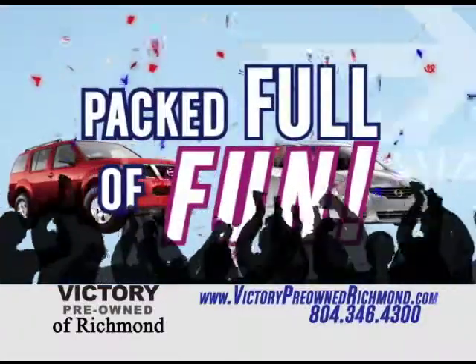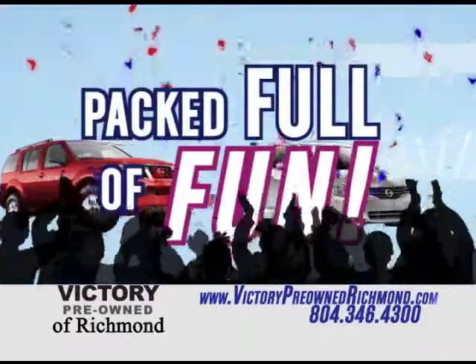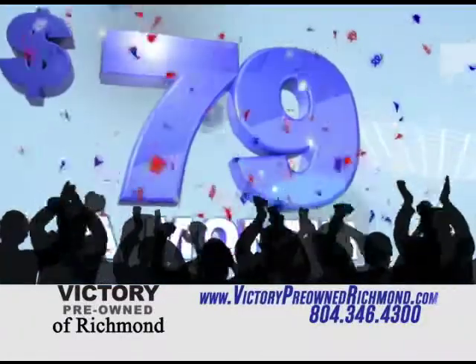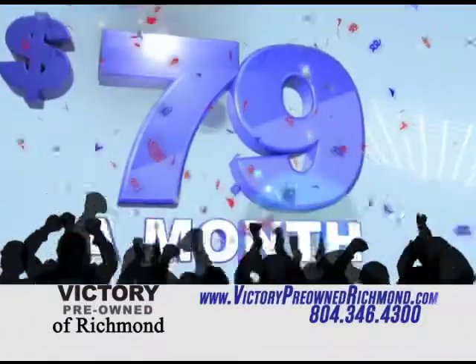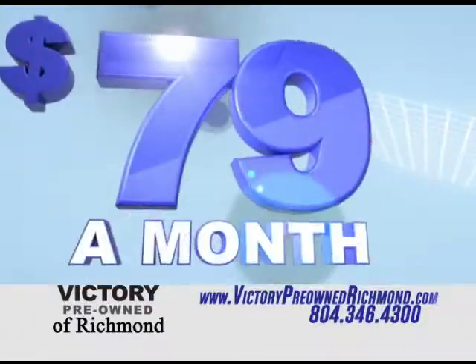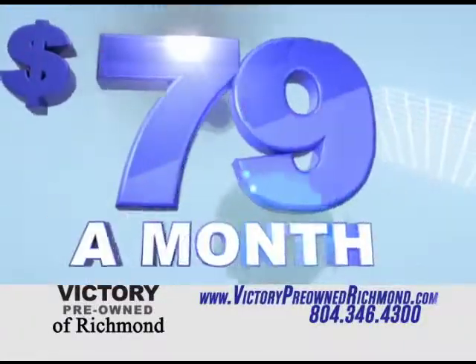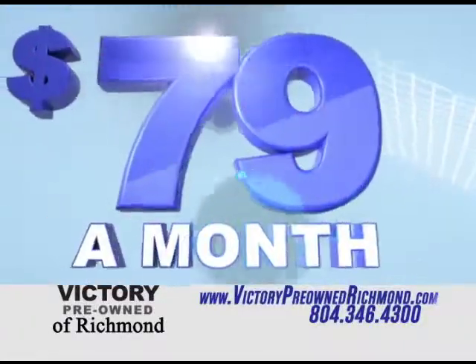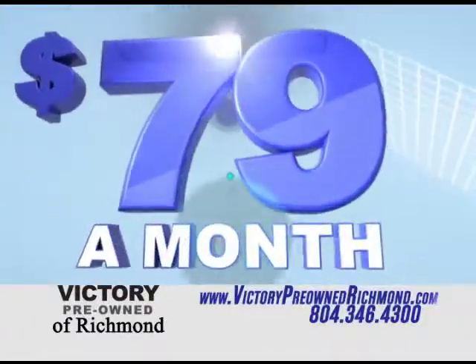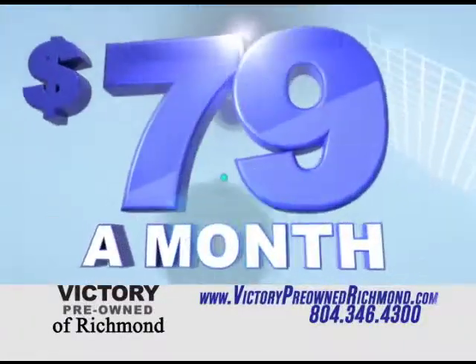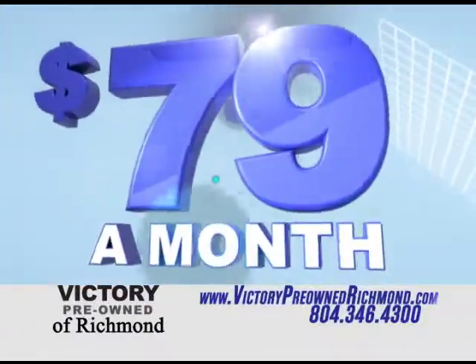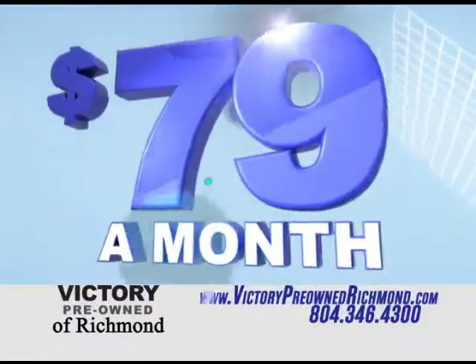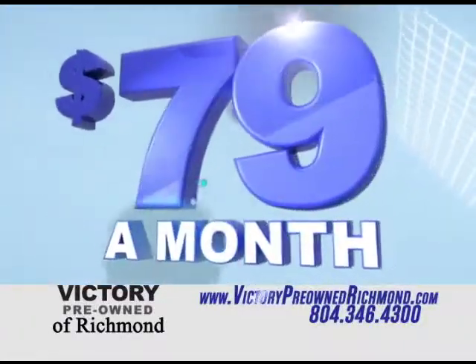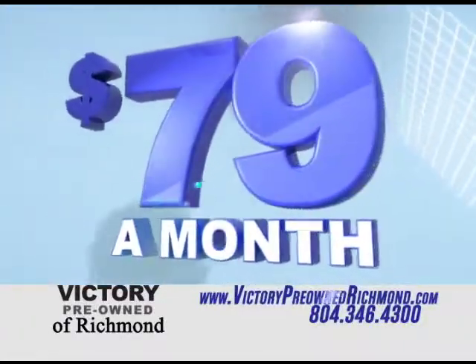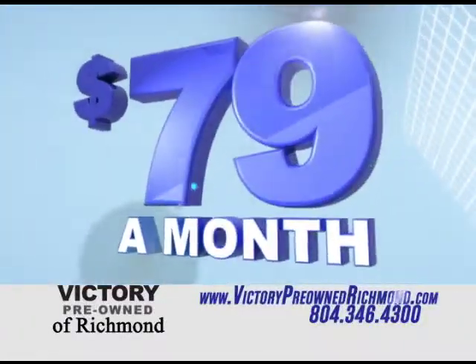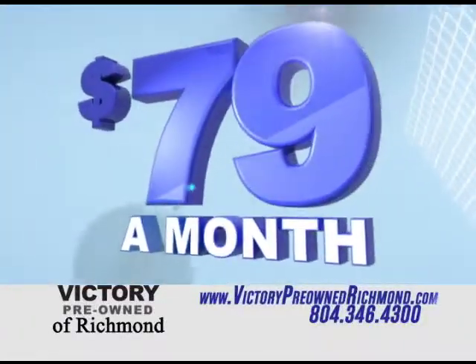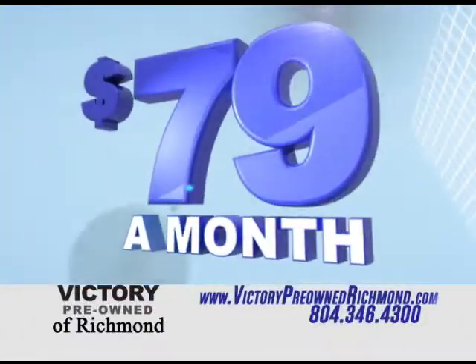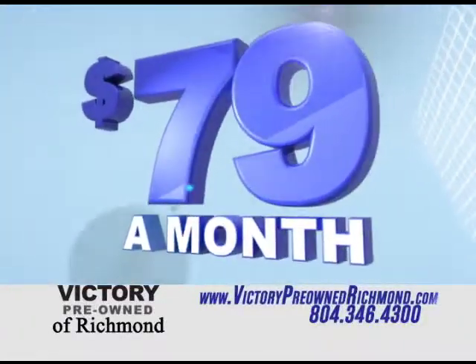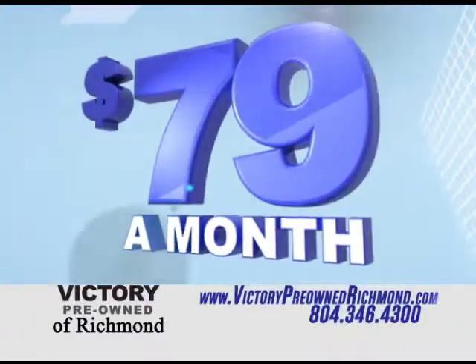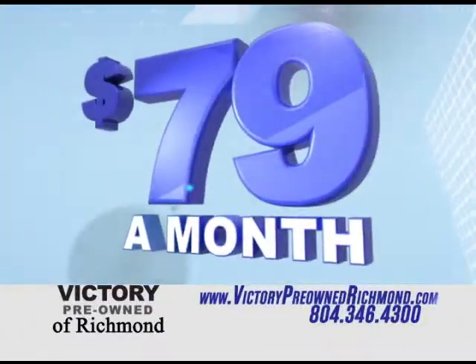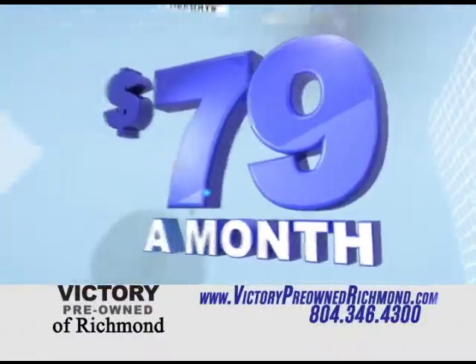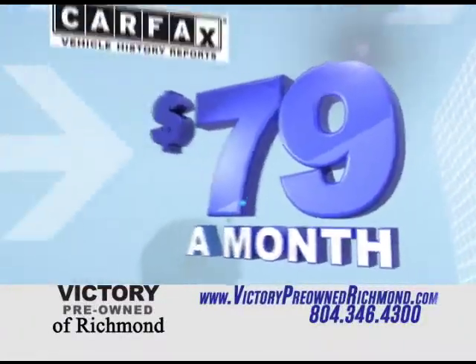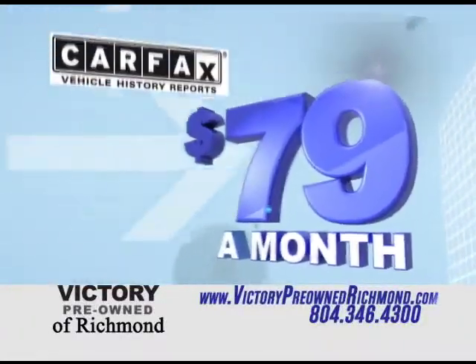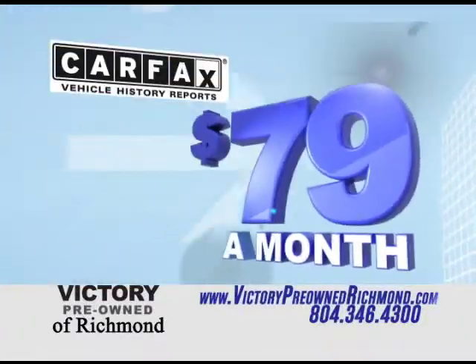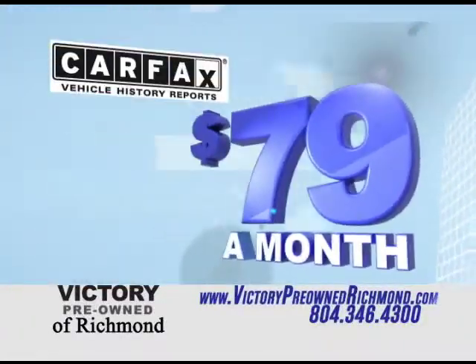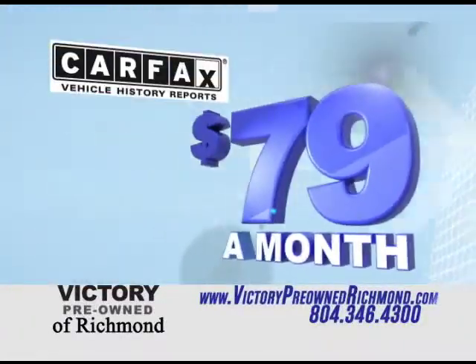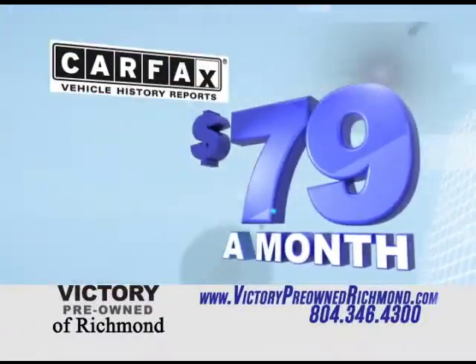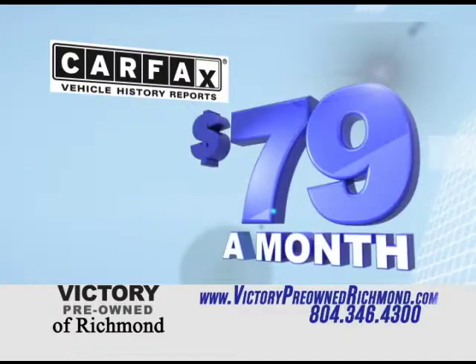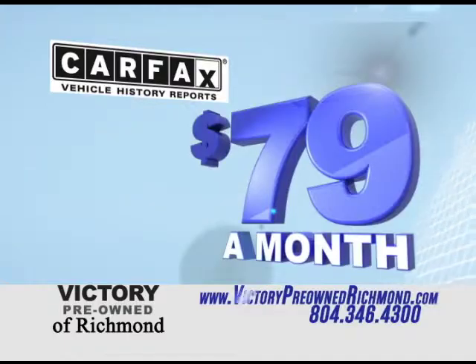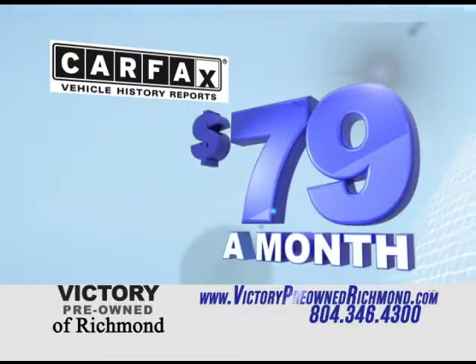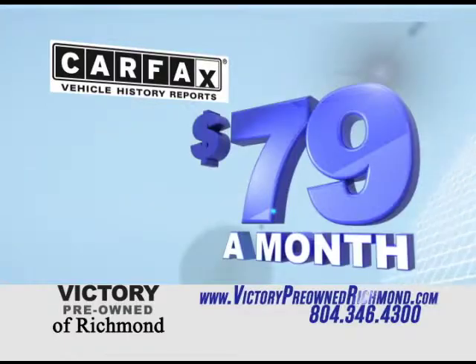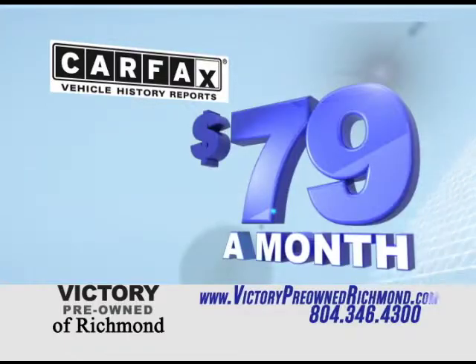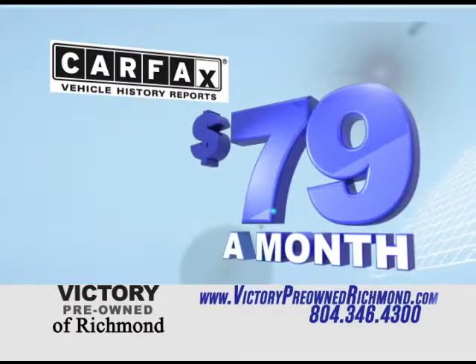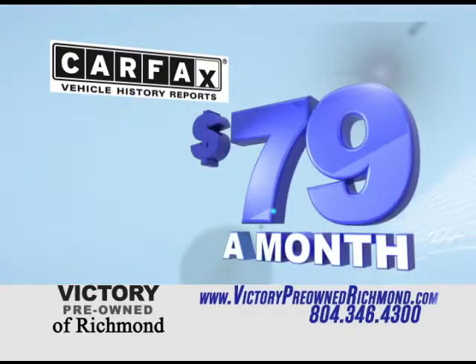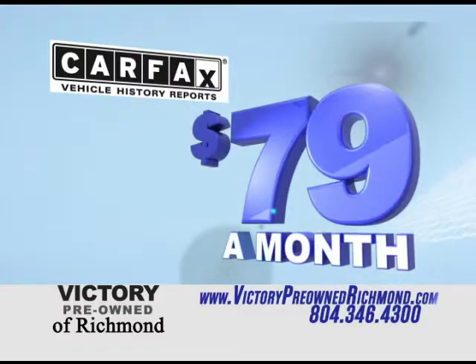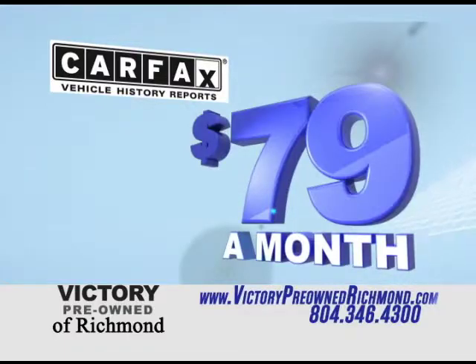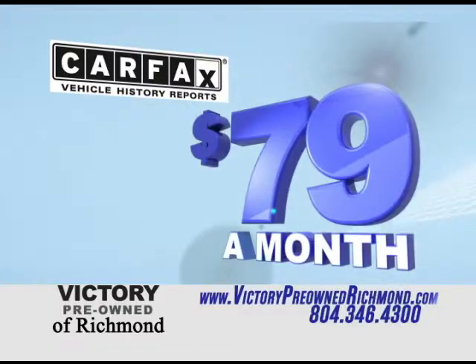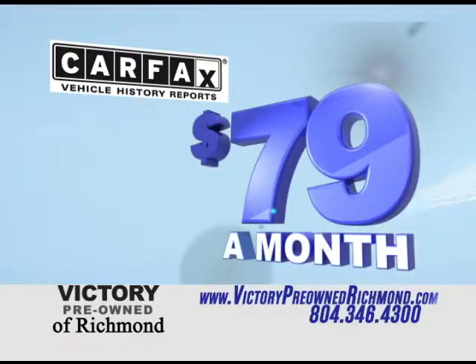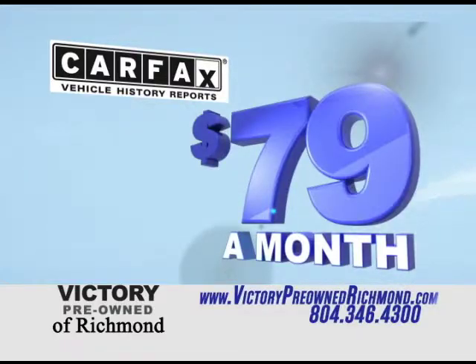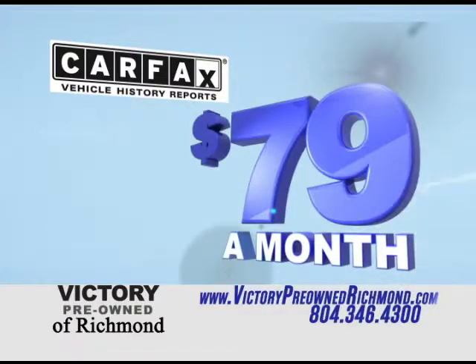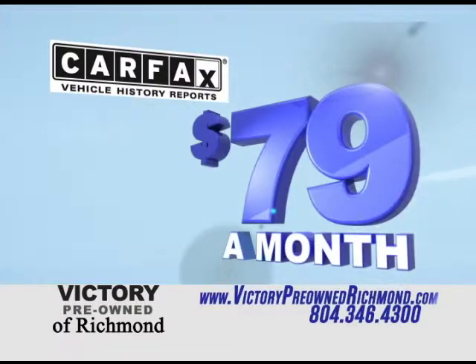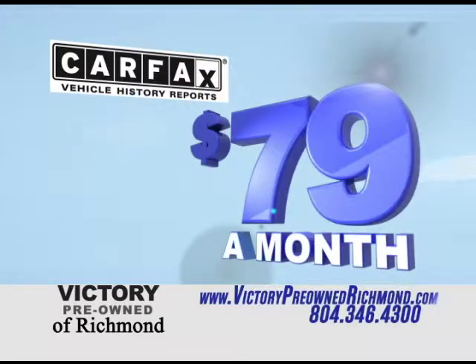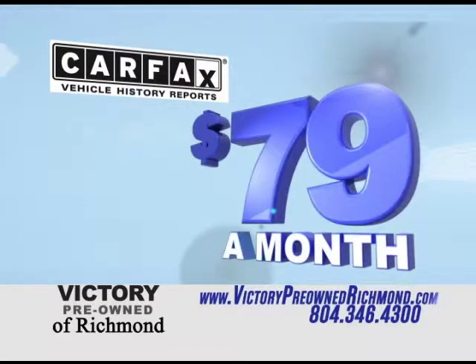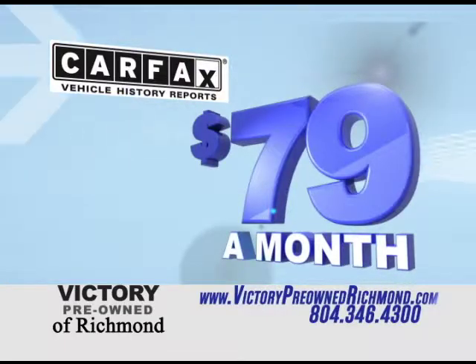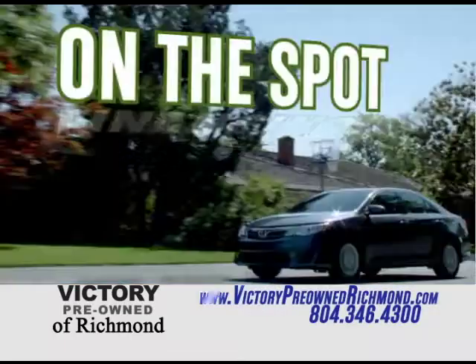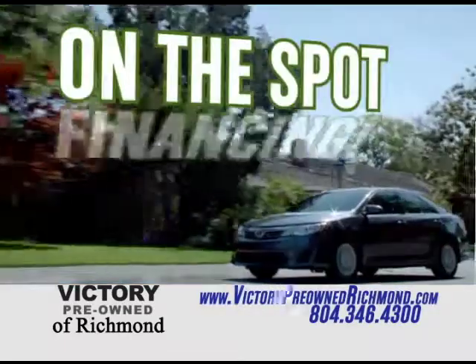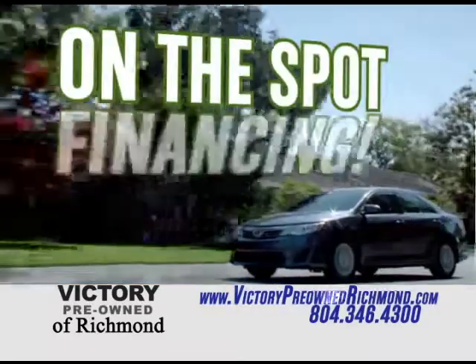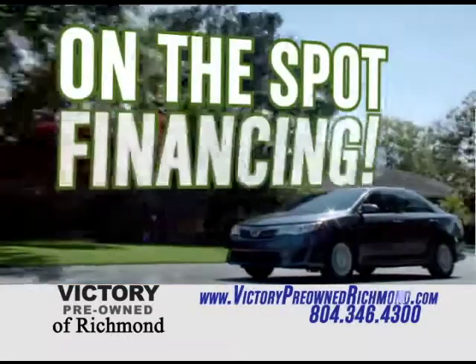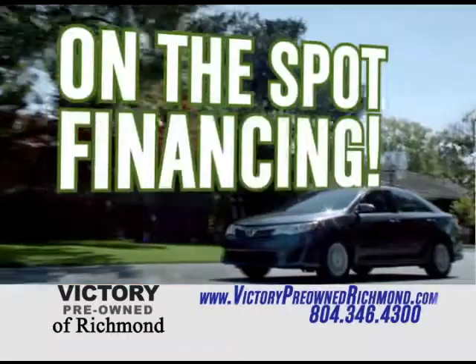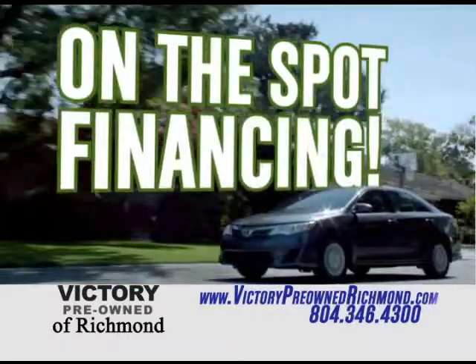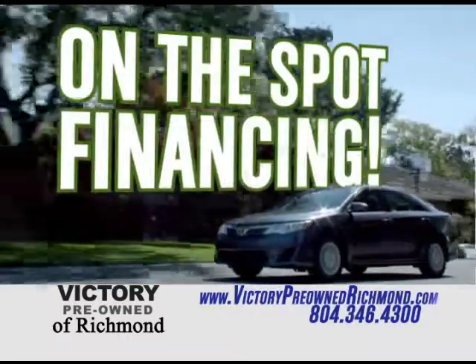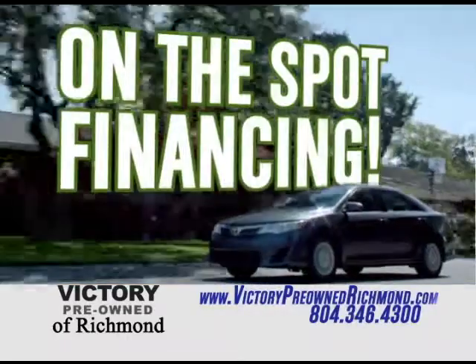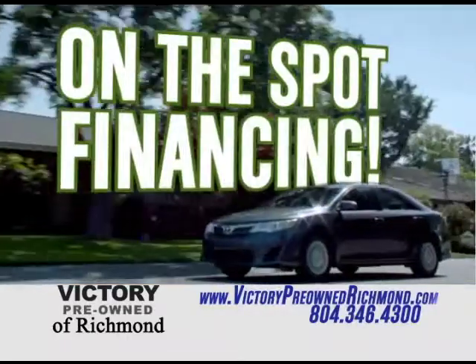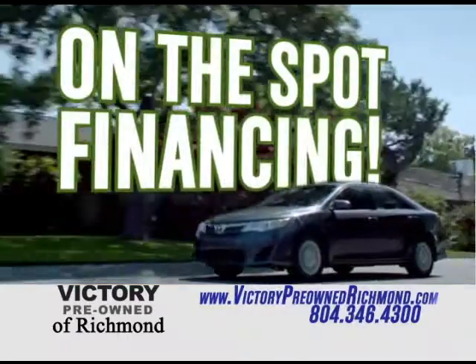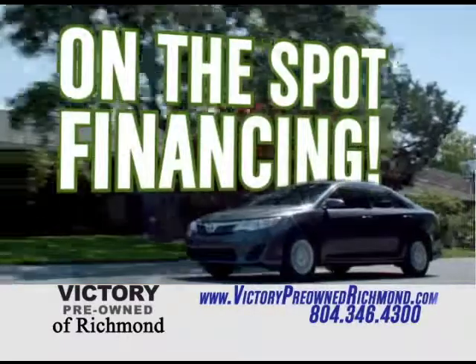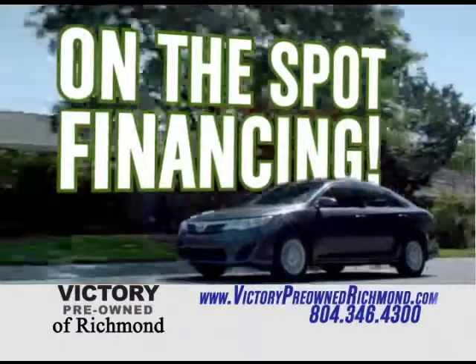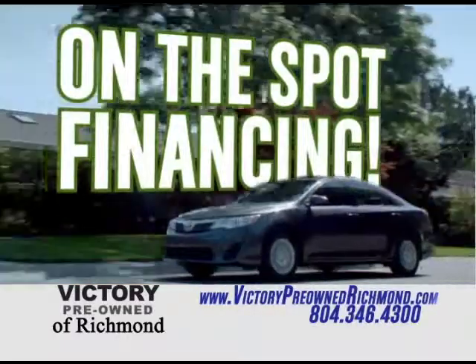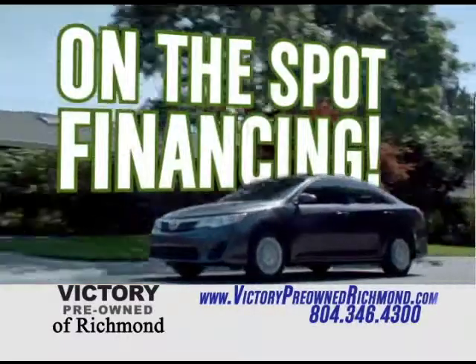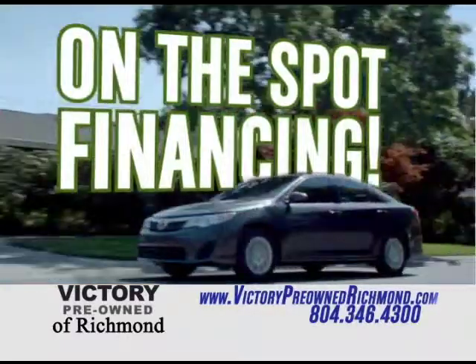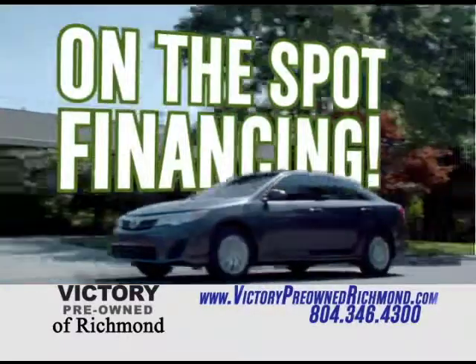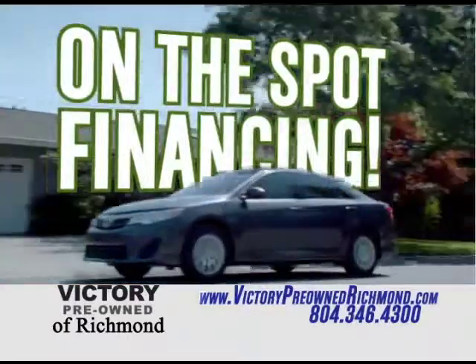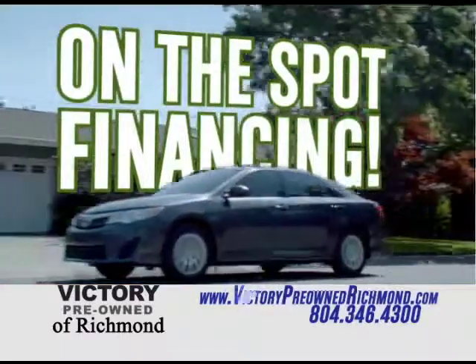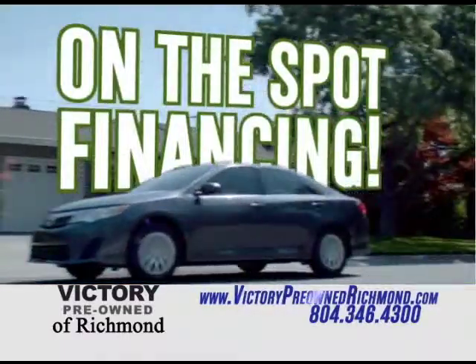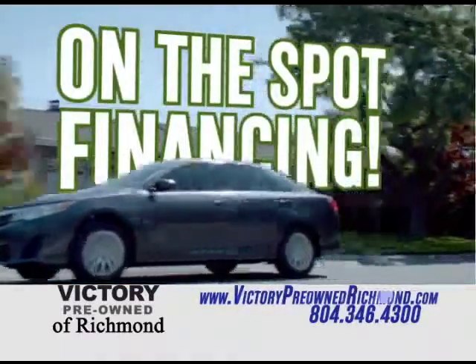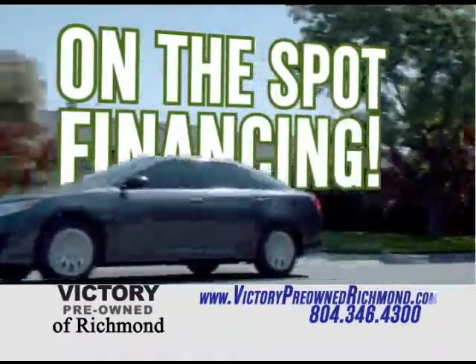With cars starting at just $79 a month, a Carfax report provided with every vehicle, and on-the-spot financing regardless of credit.